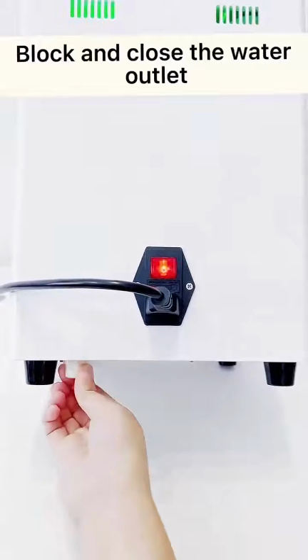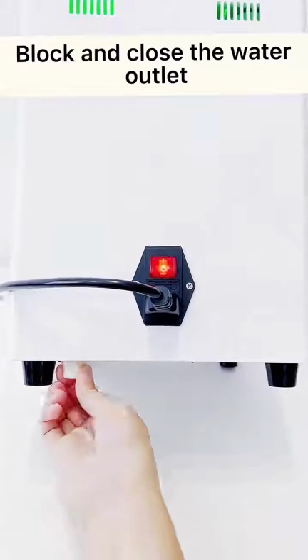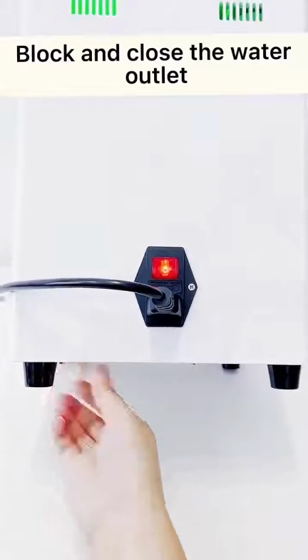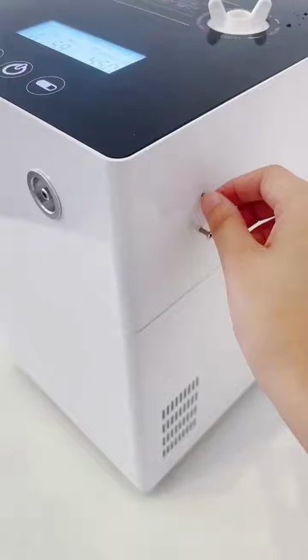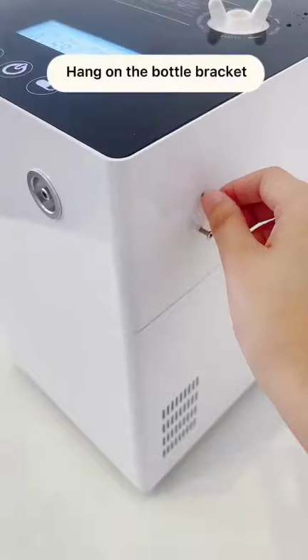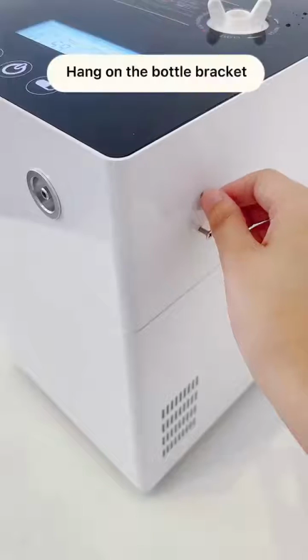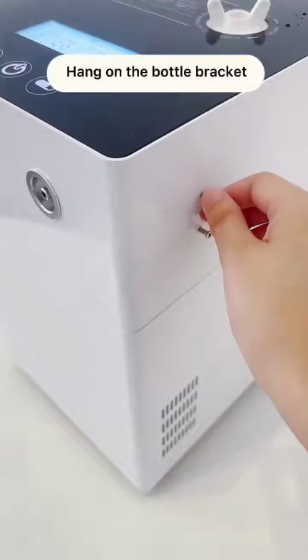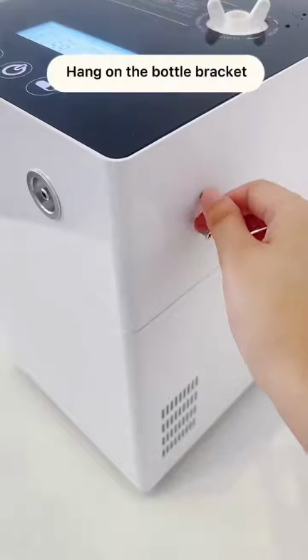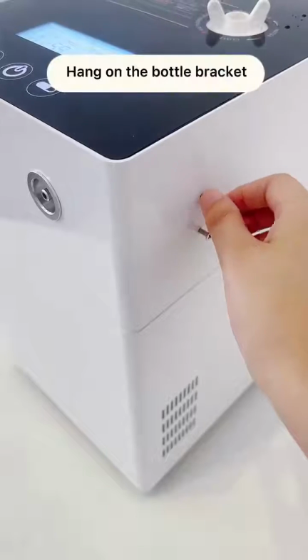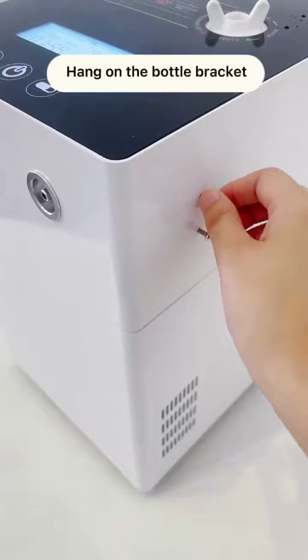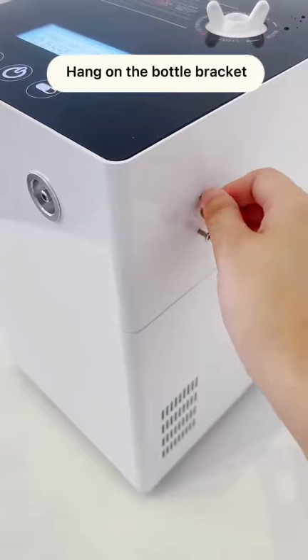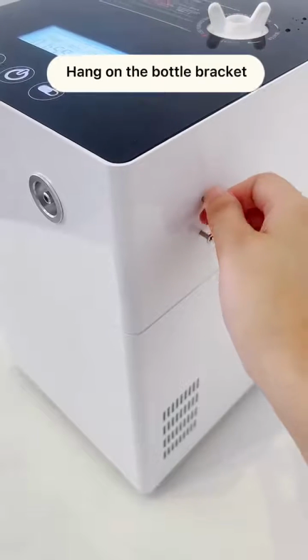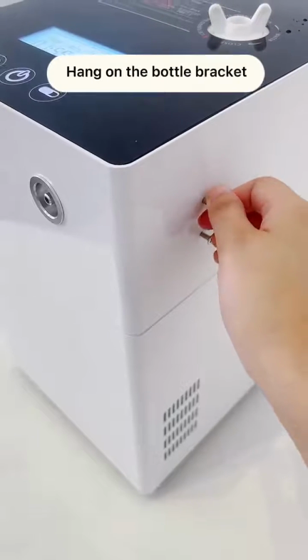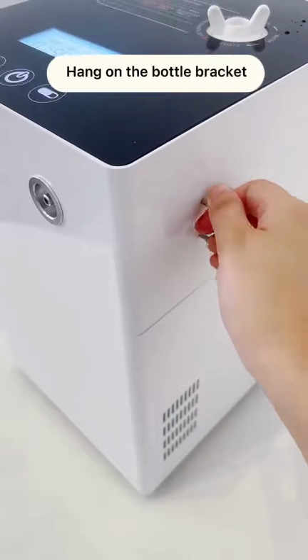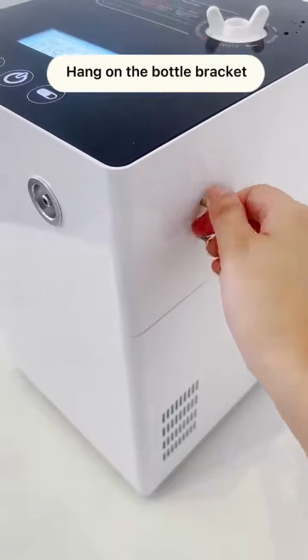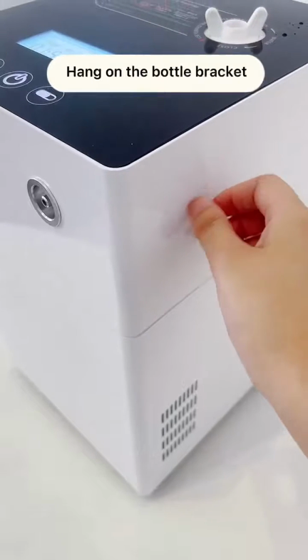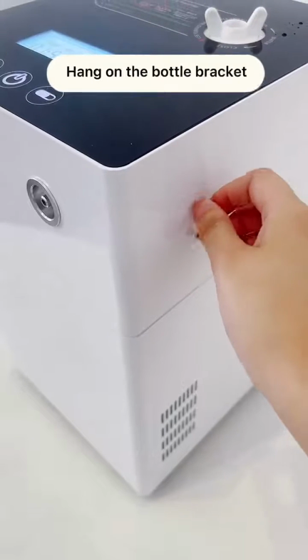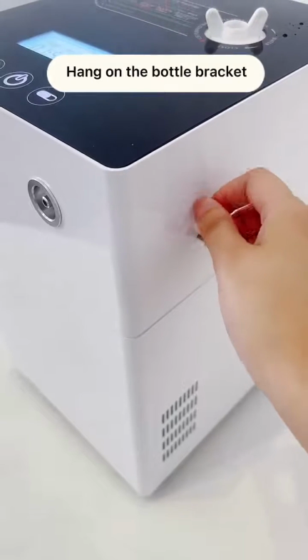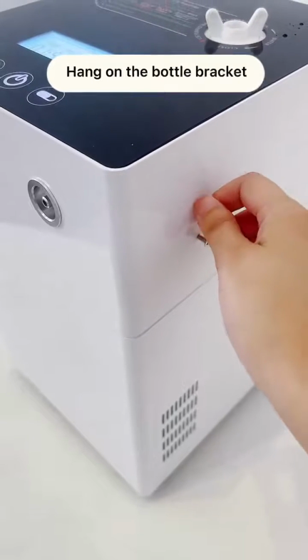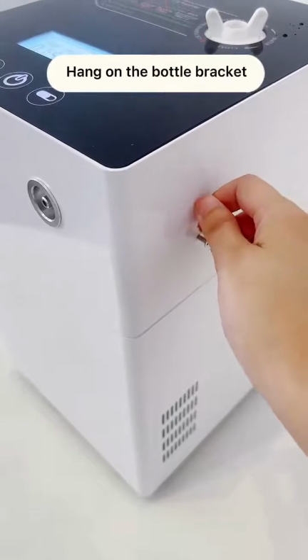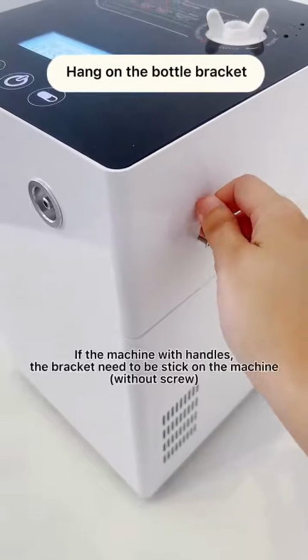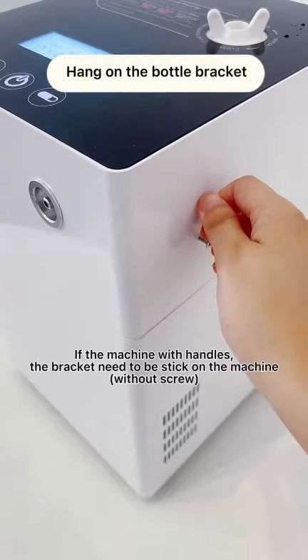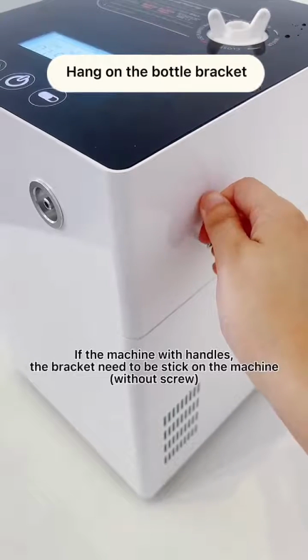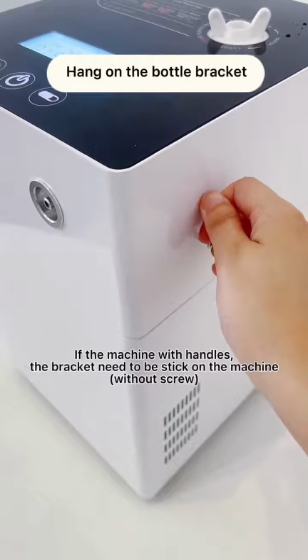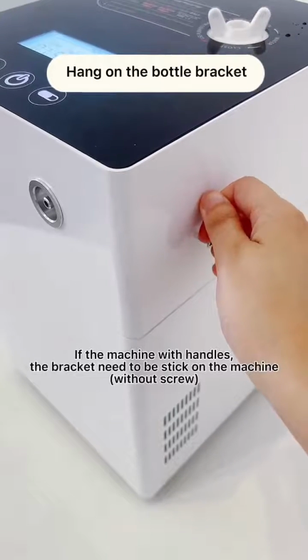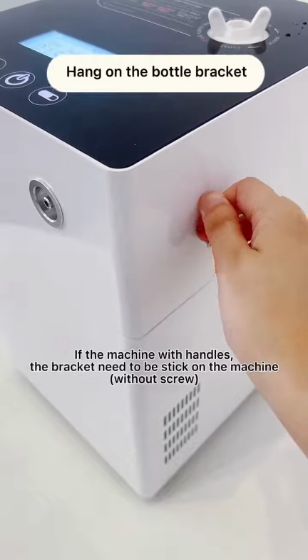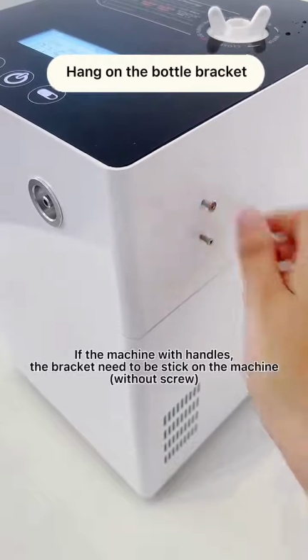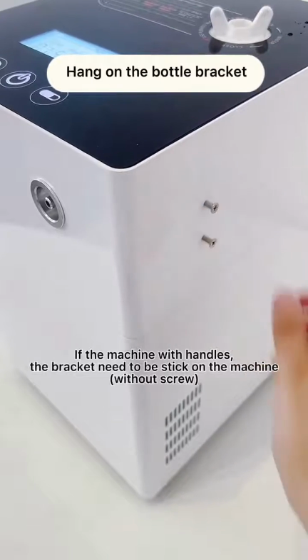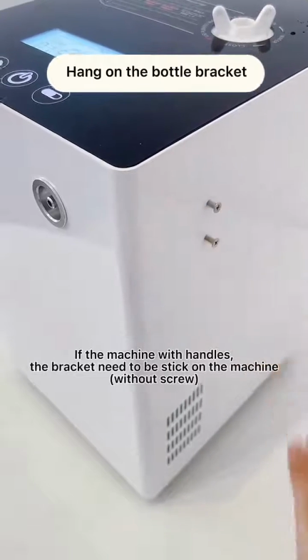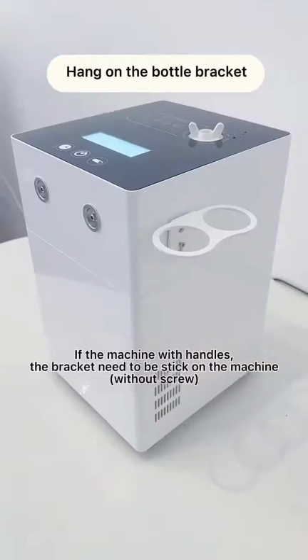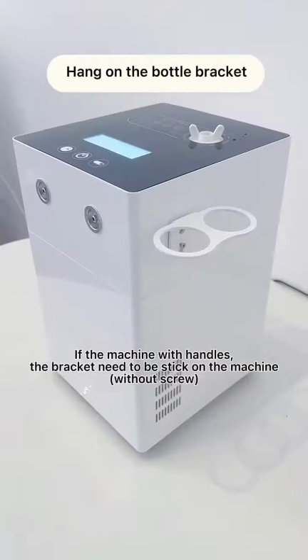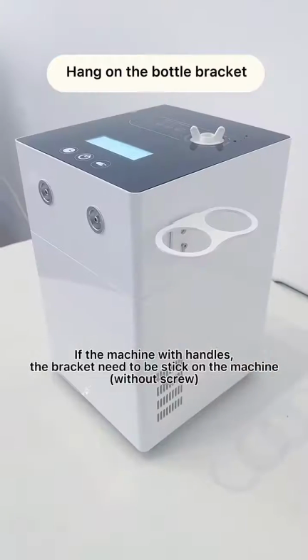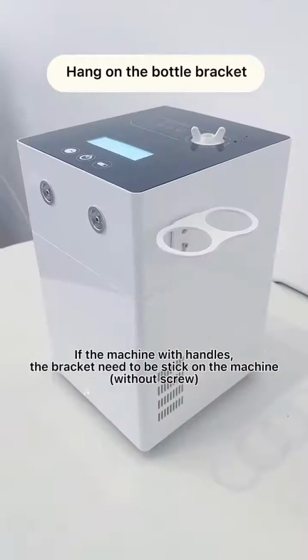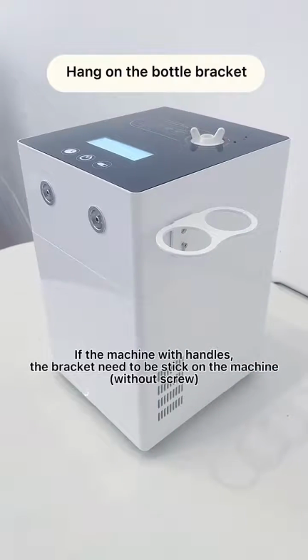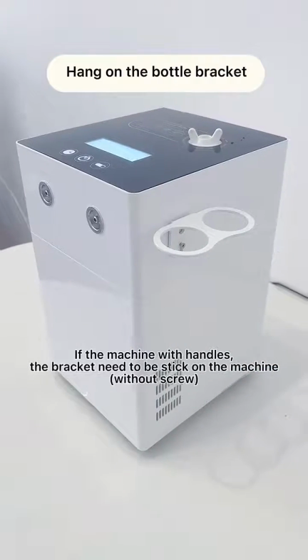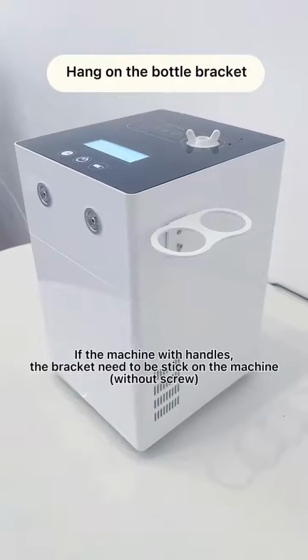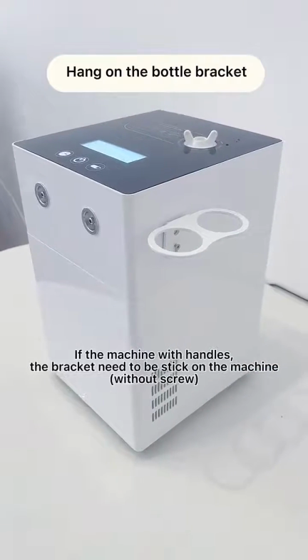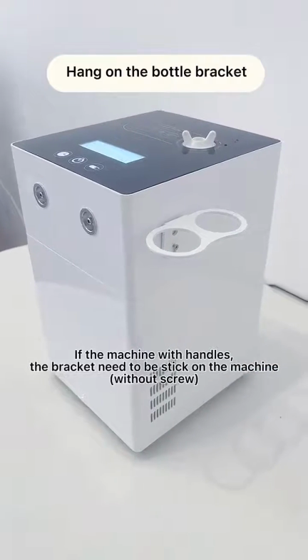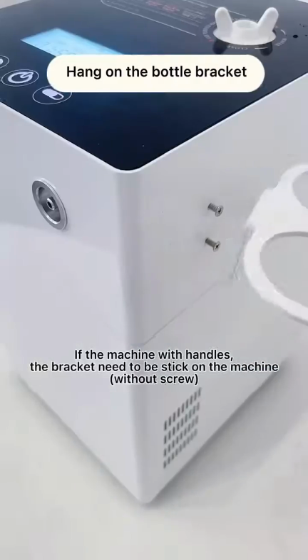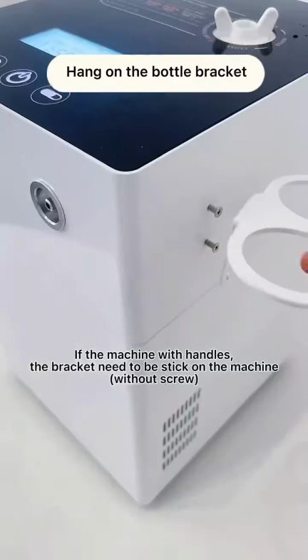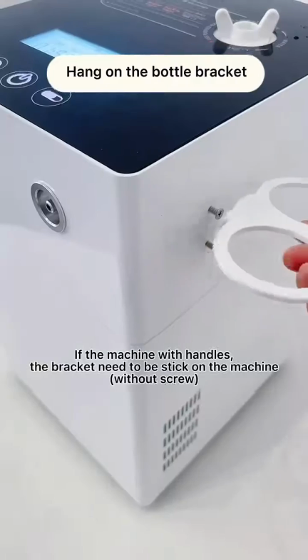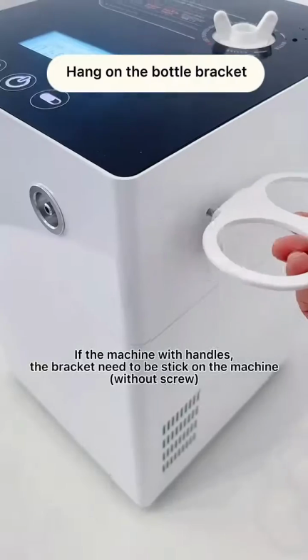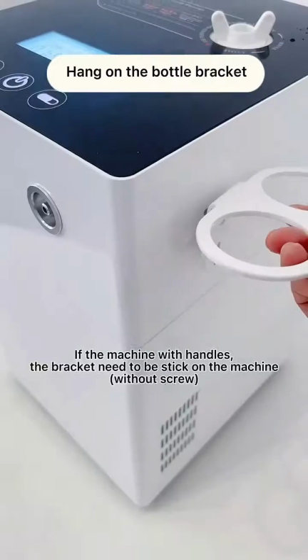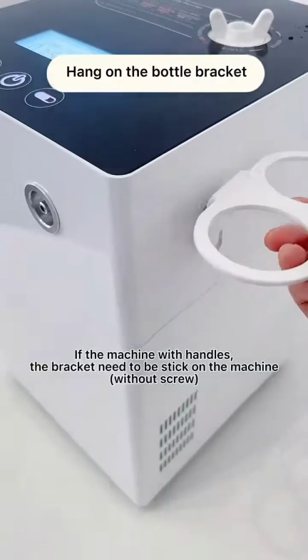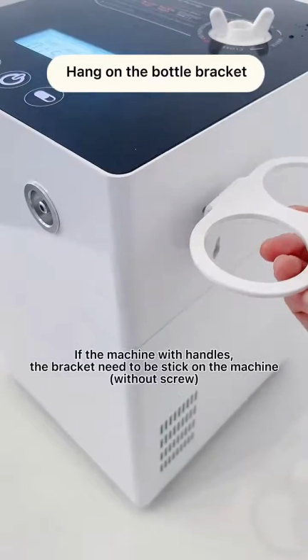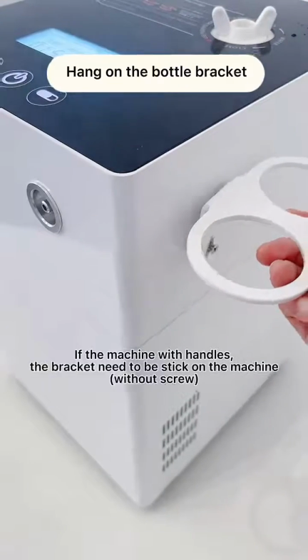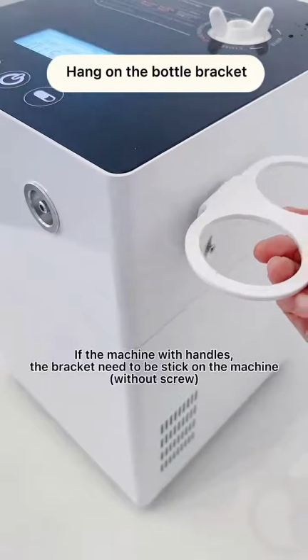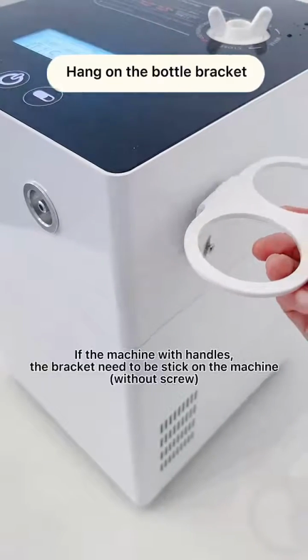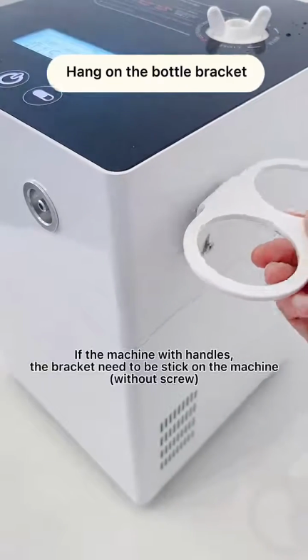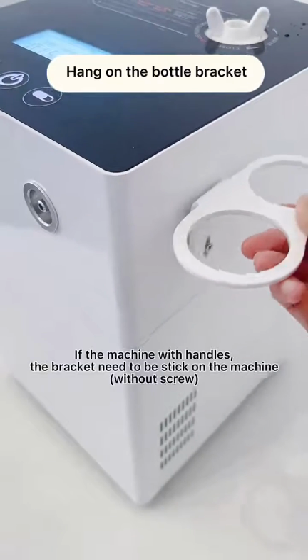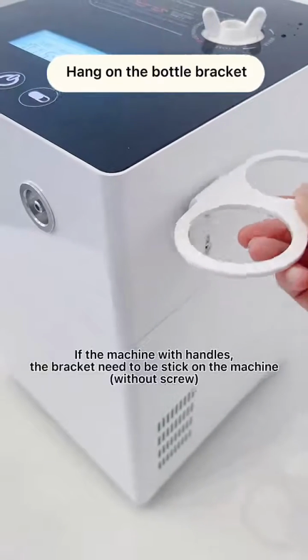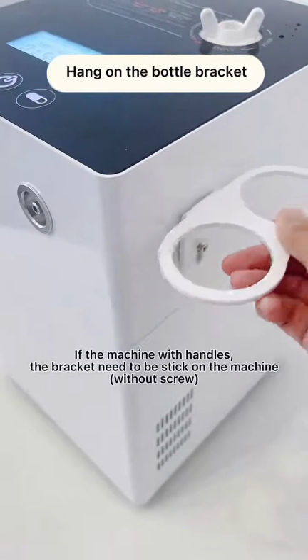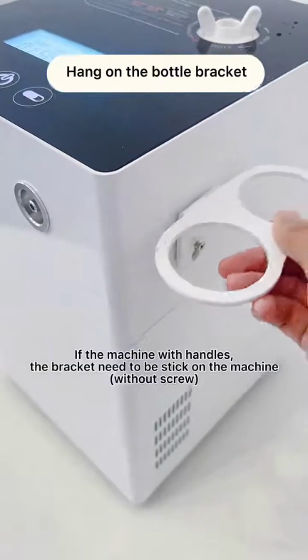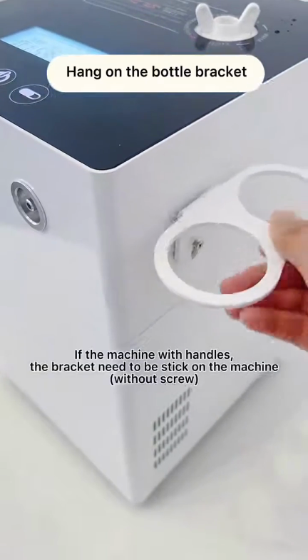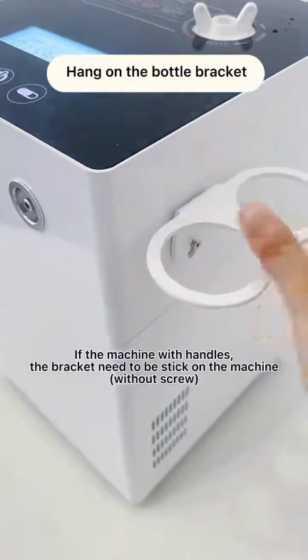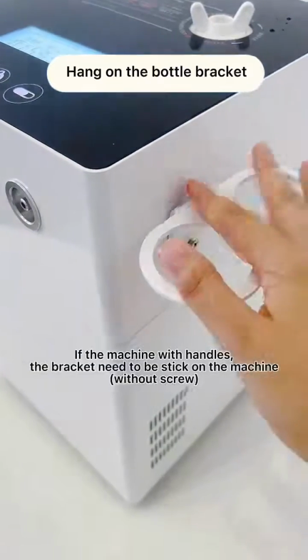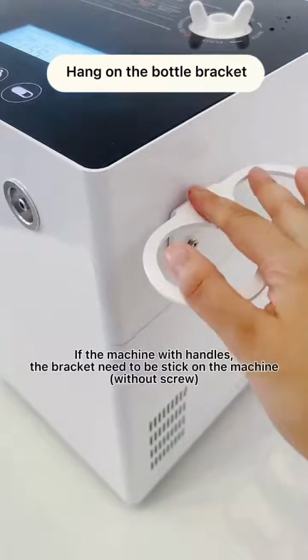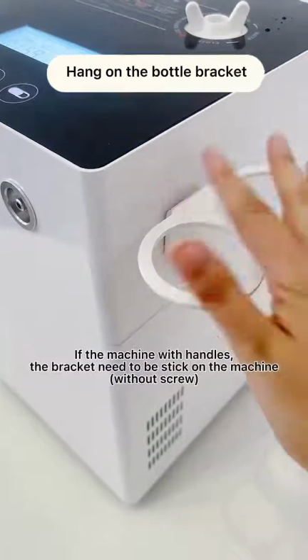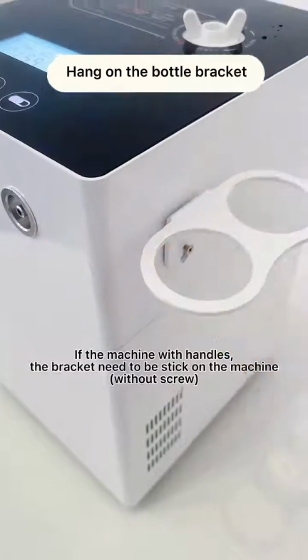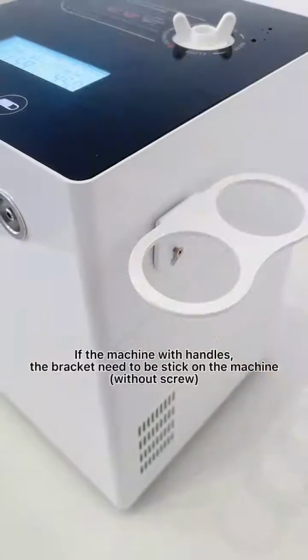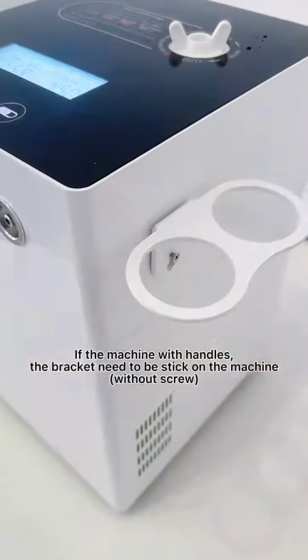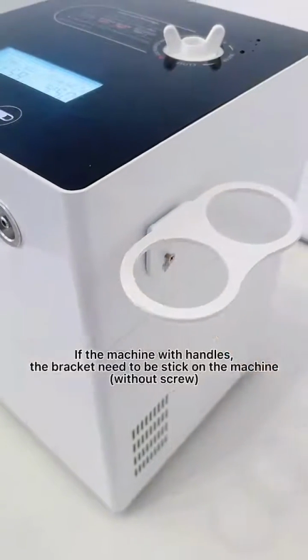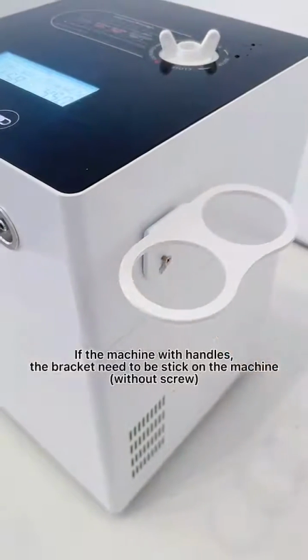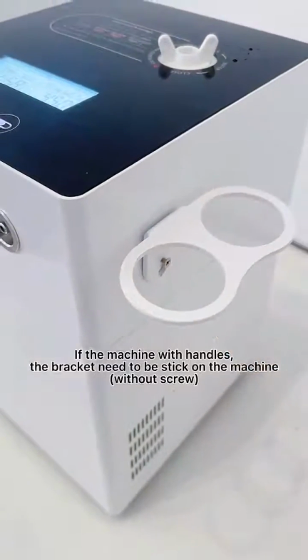Hang on the bottle bracket. If the machine has handles, the bracket needs to be stuck on the machine without a screw.